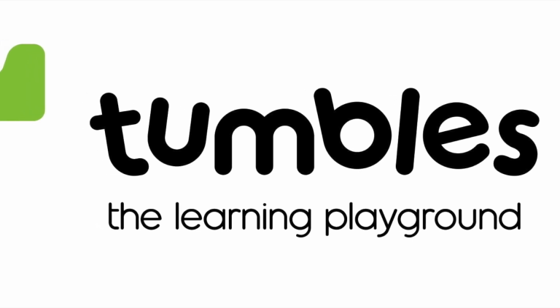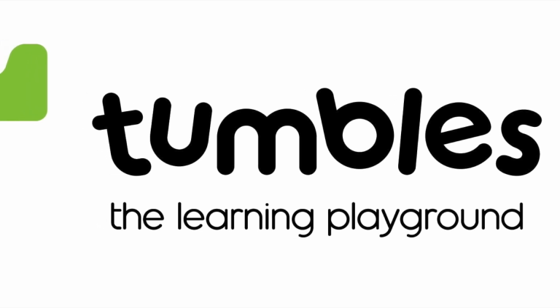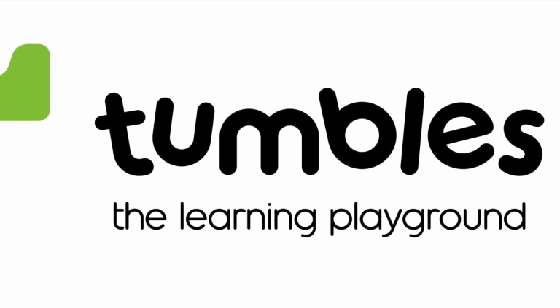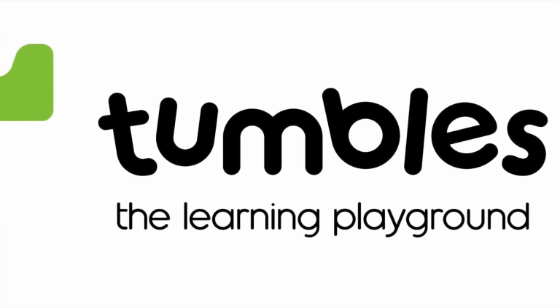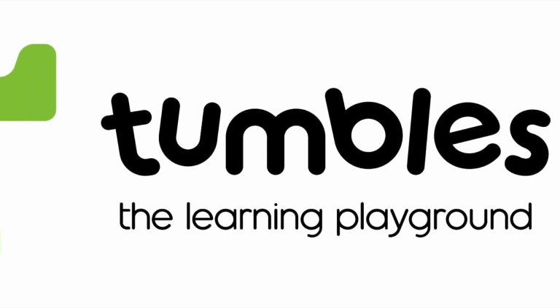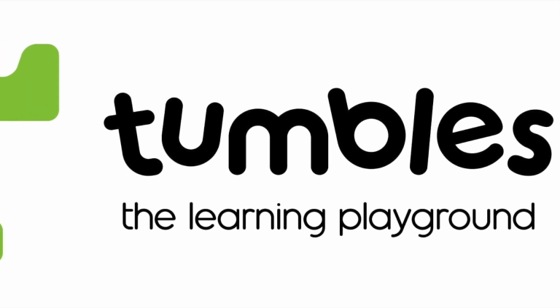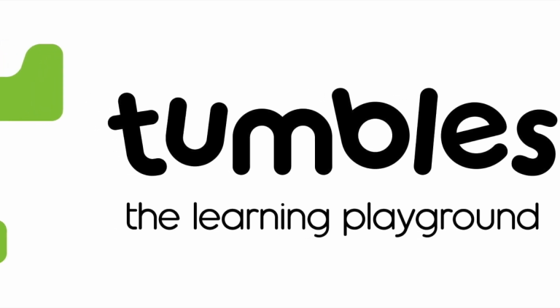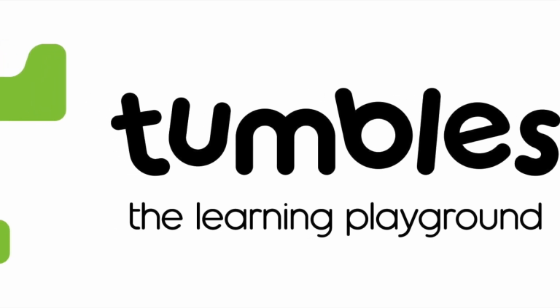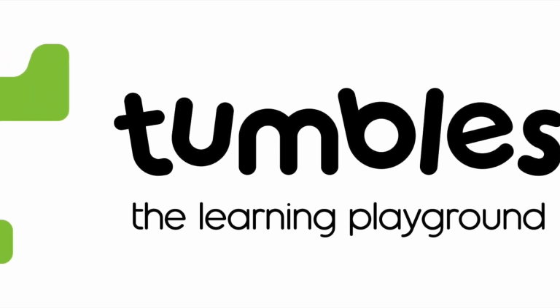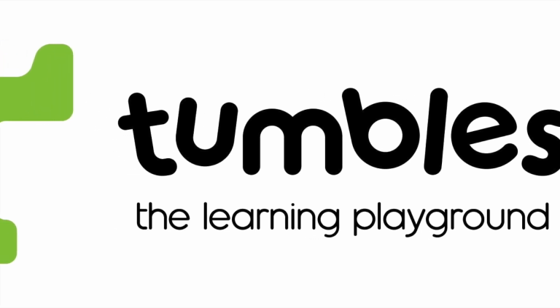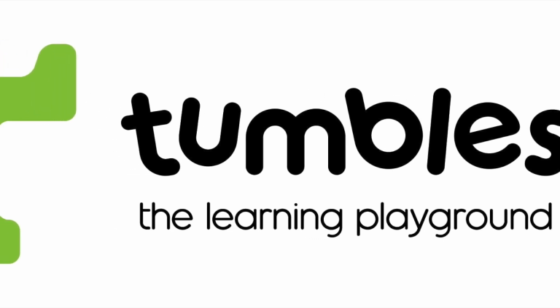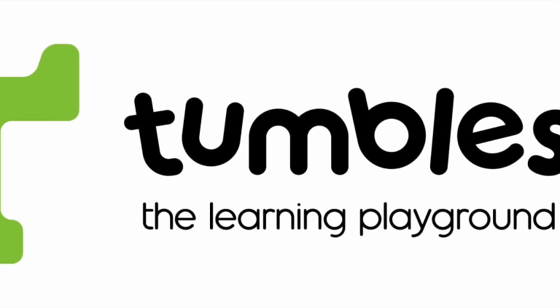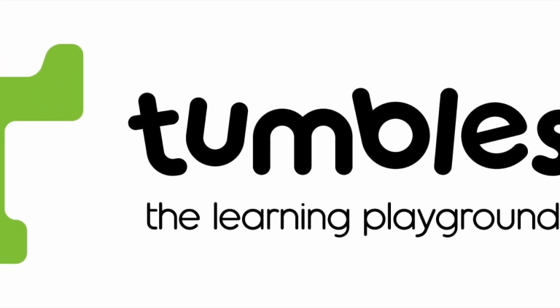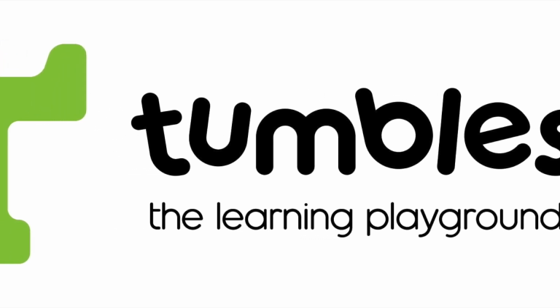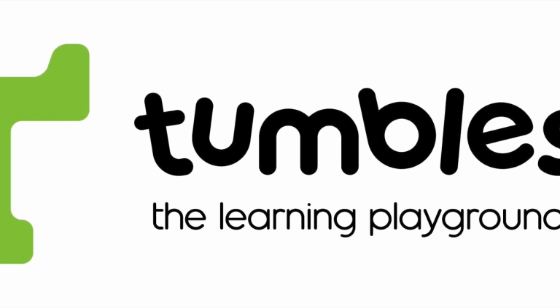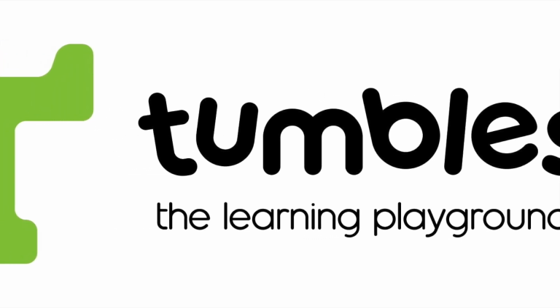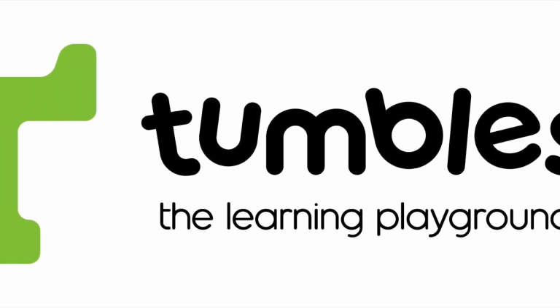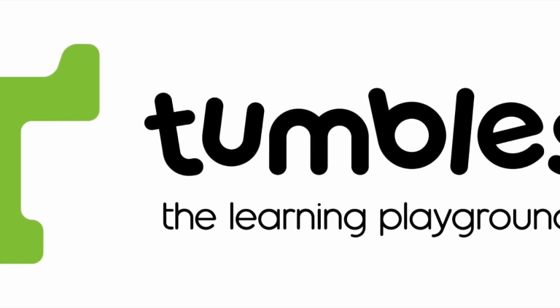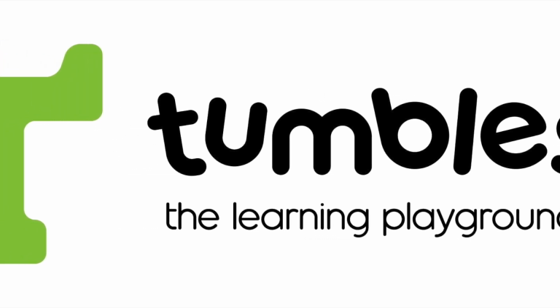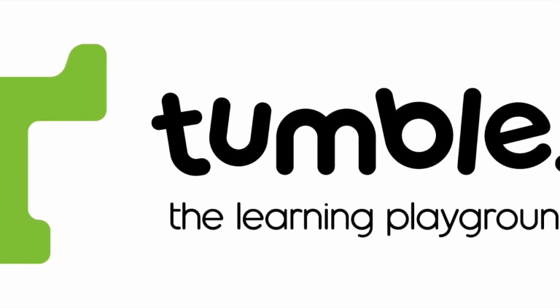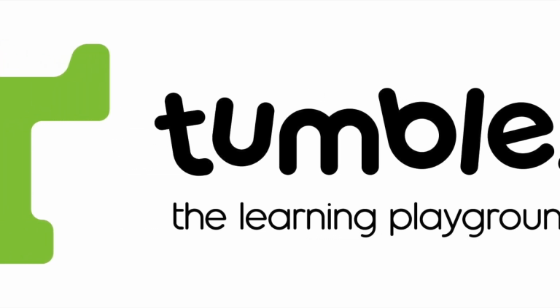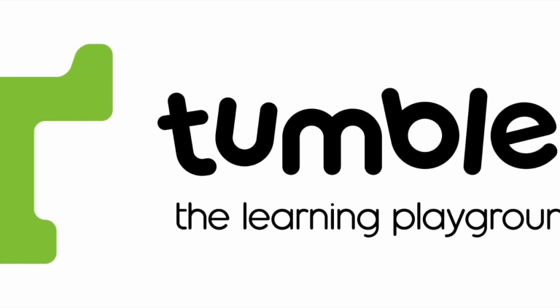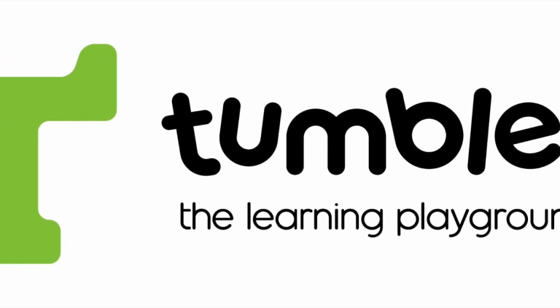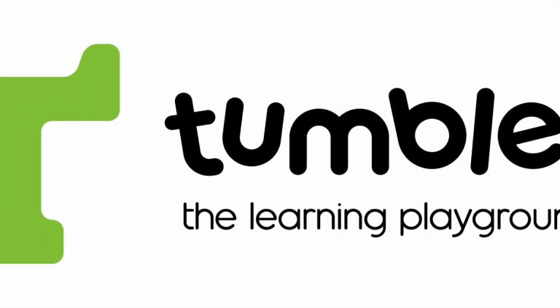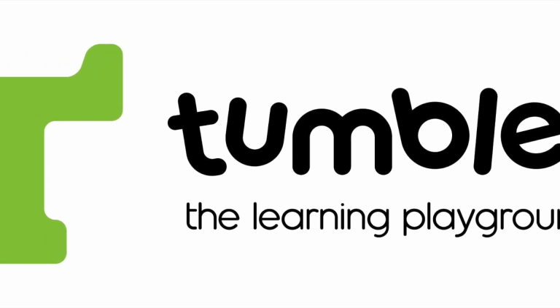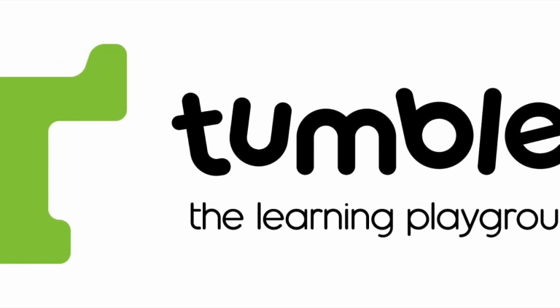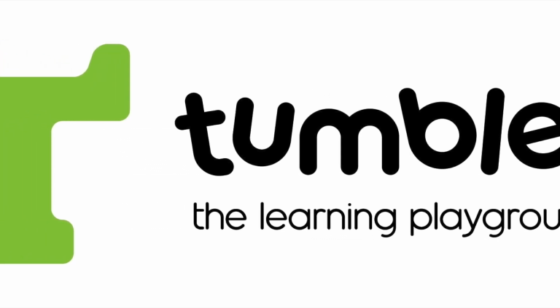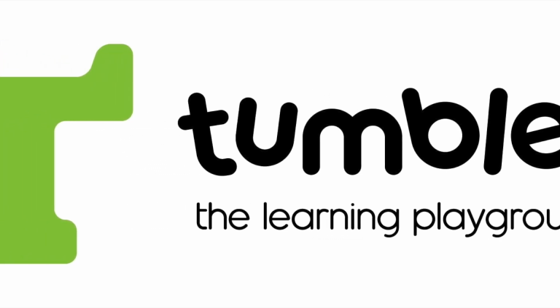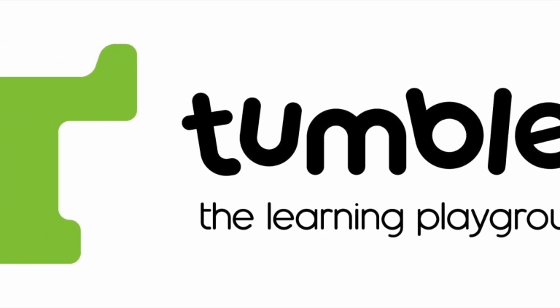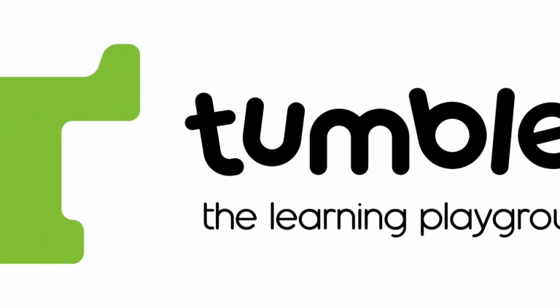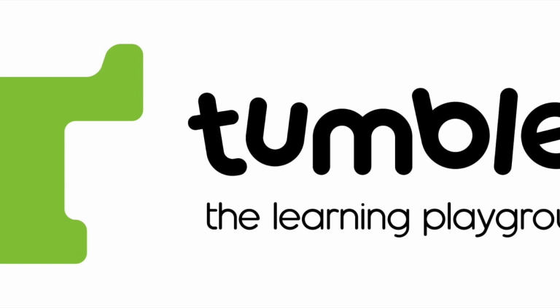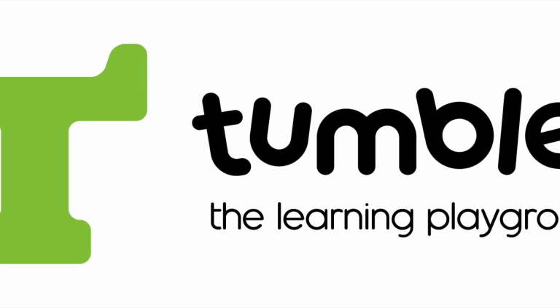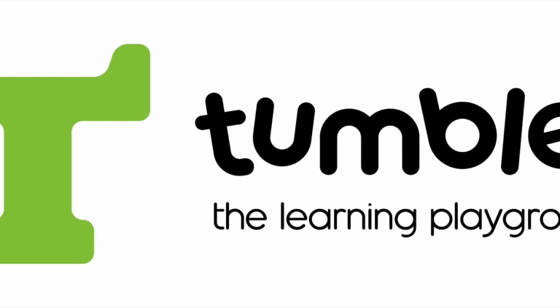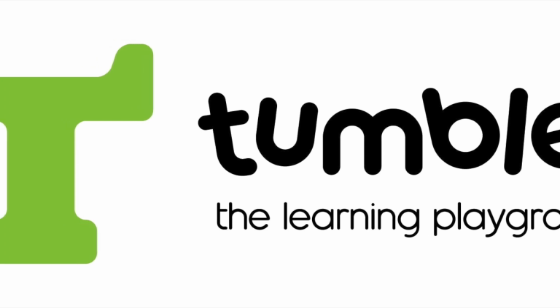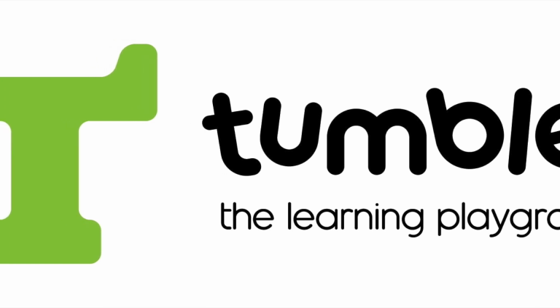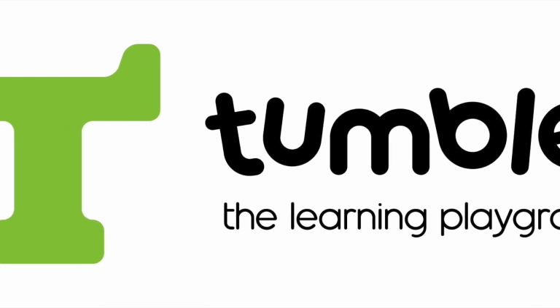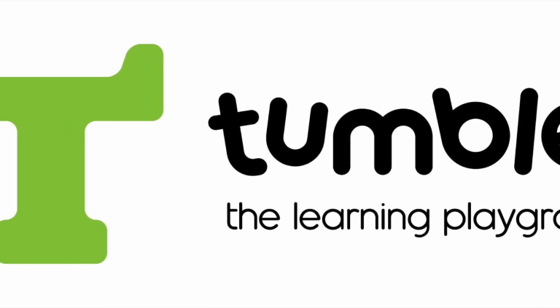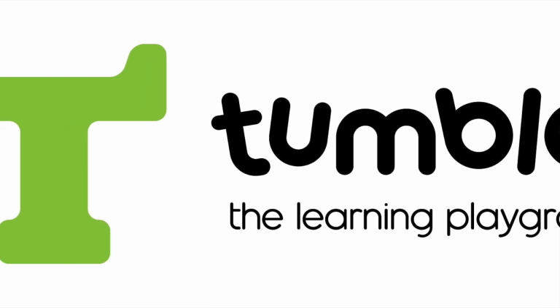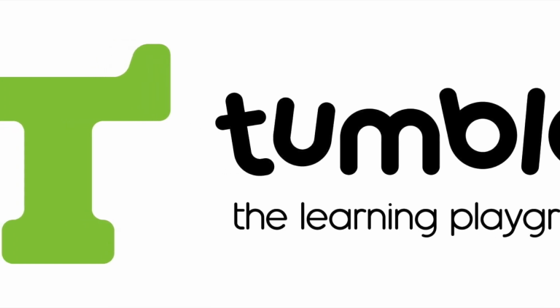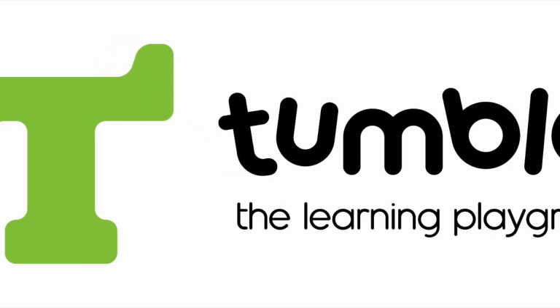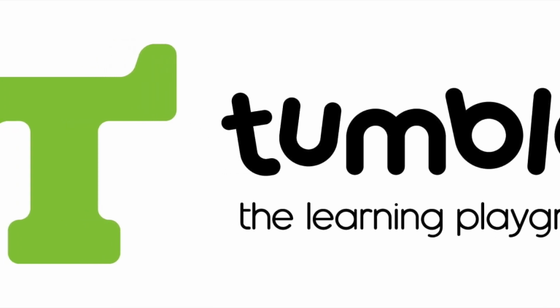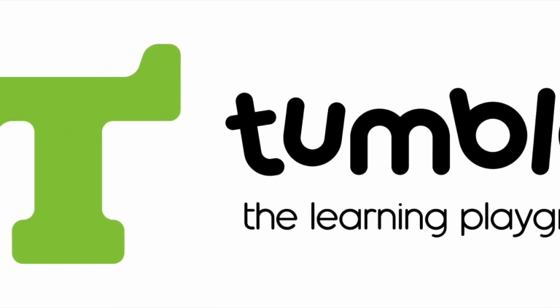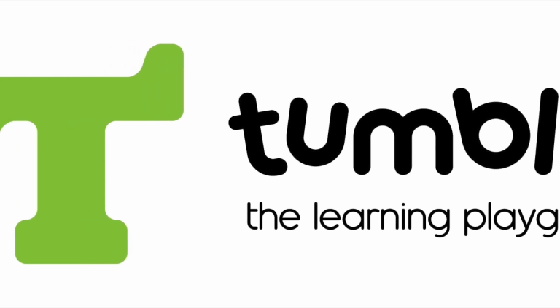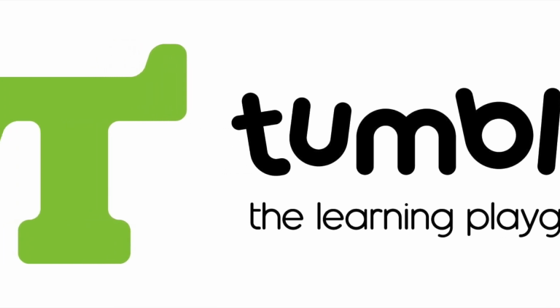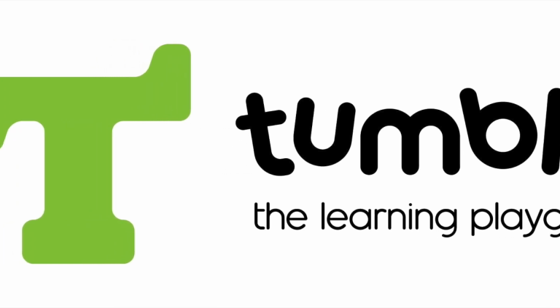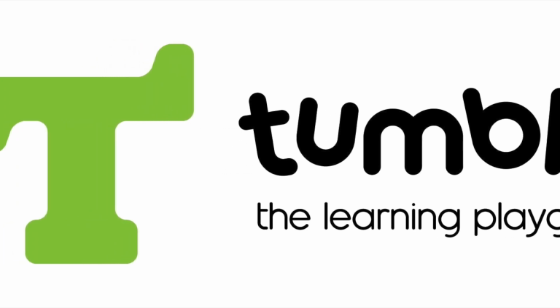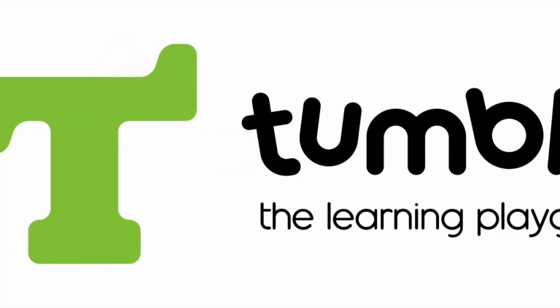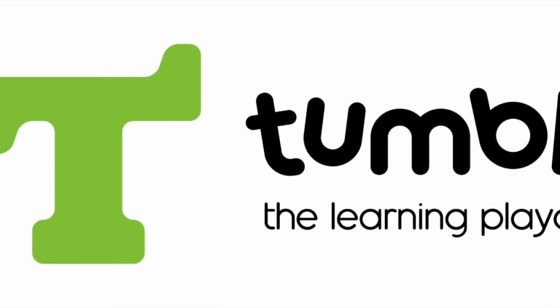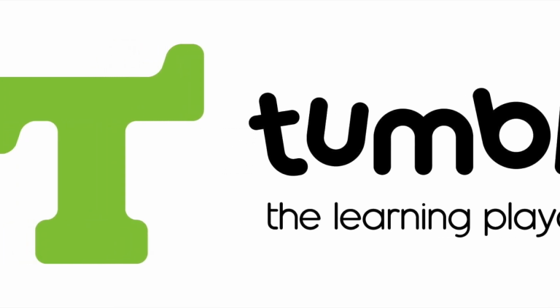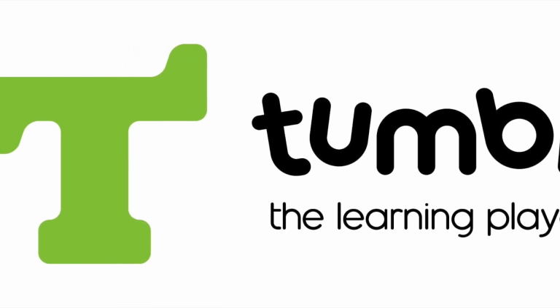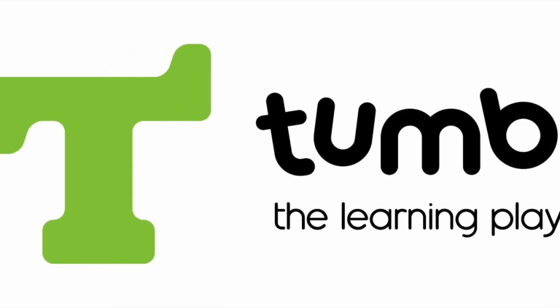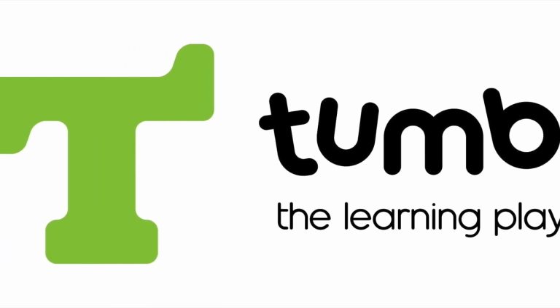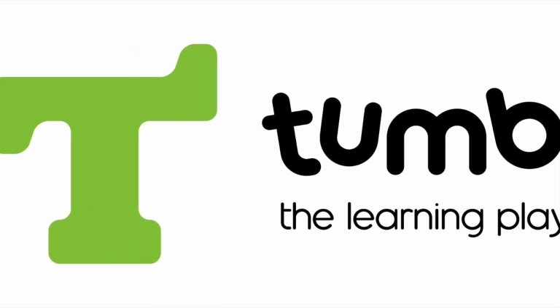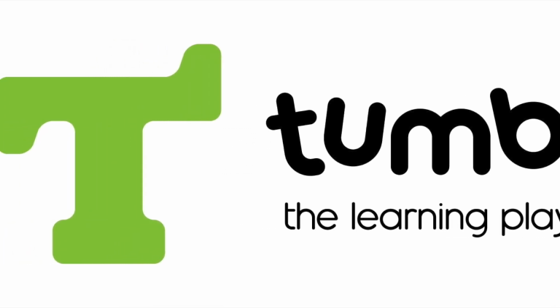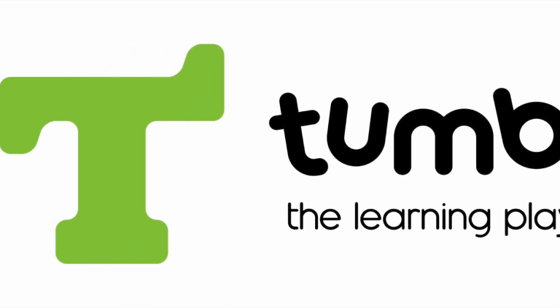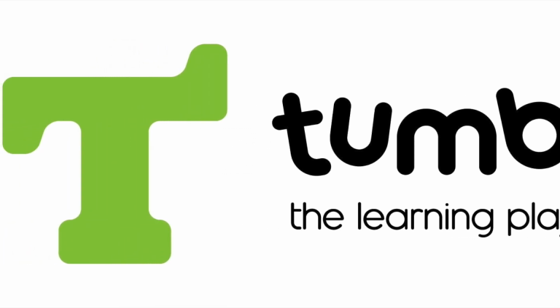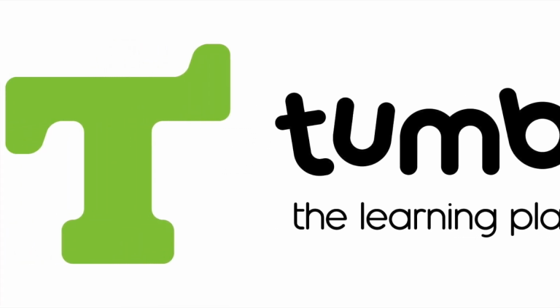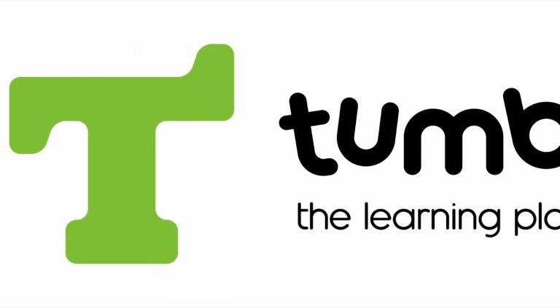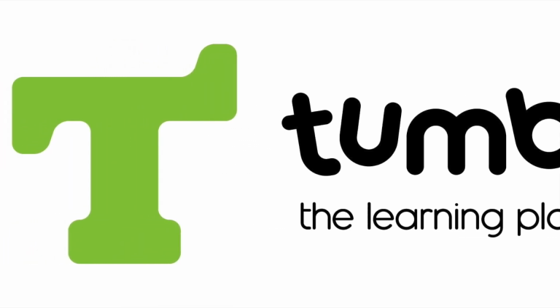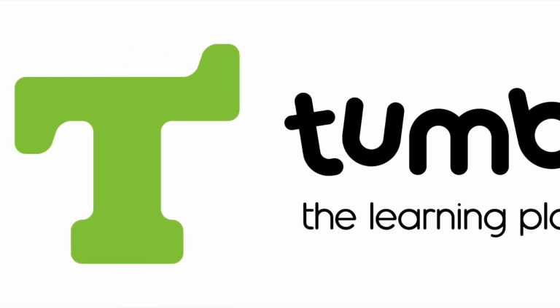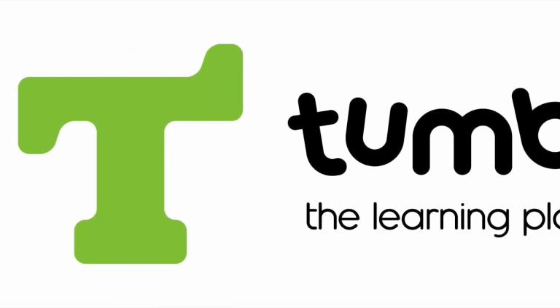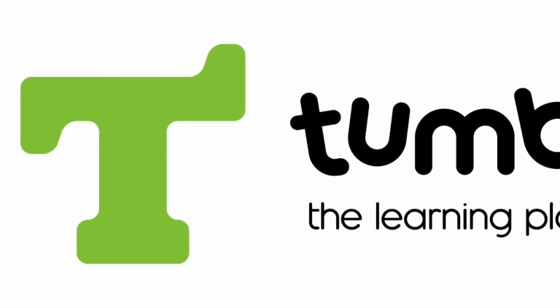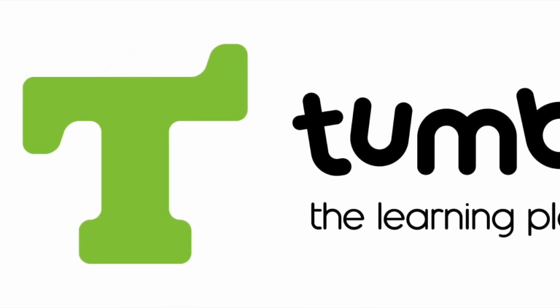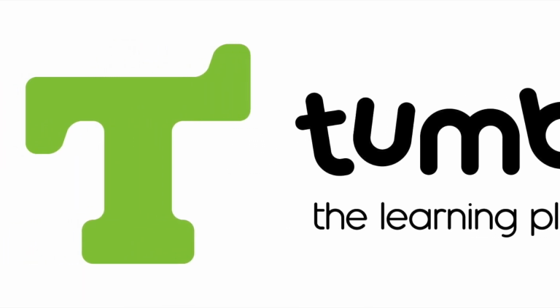Welcome to the Tumbles Gym, where you always have a friend. Won't you stay so we can play and have some fun?